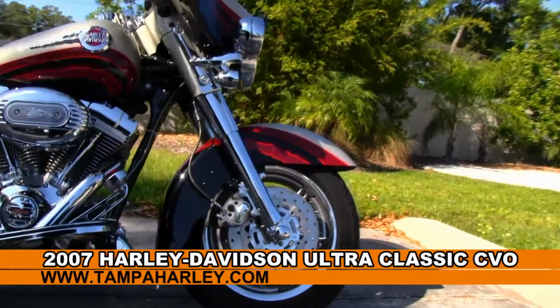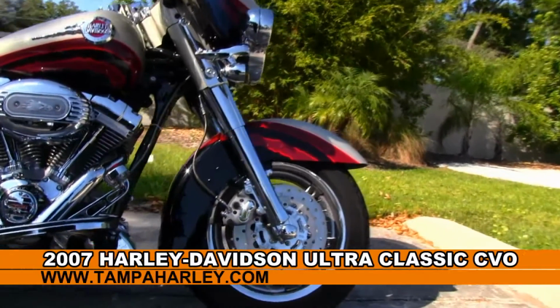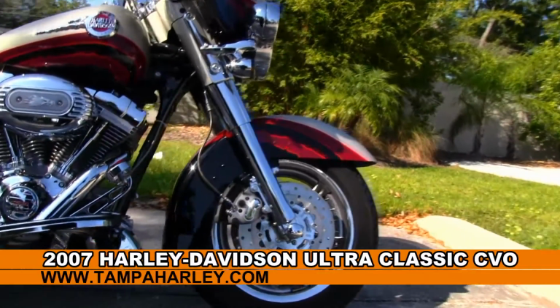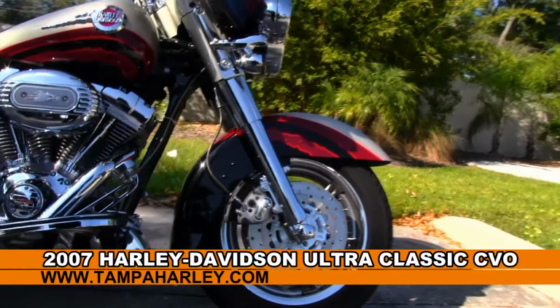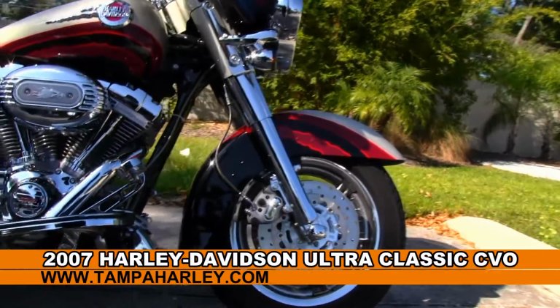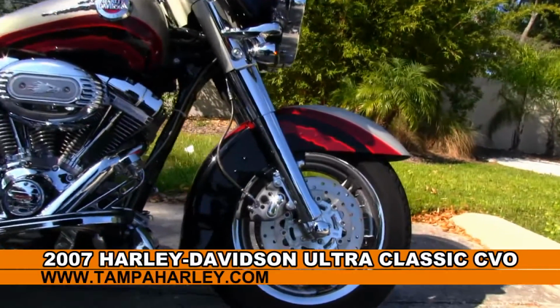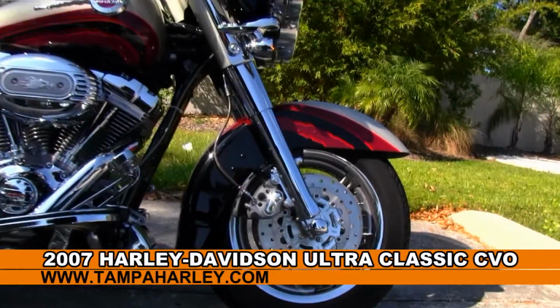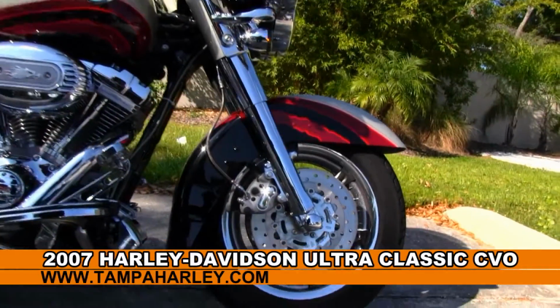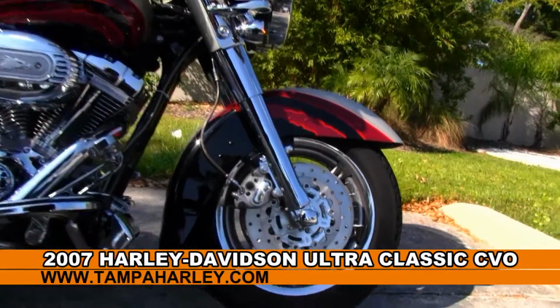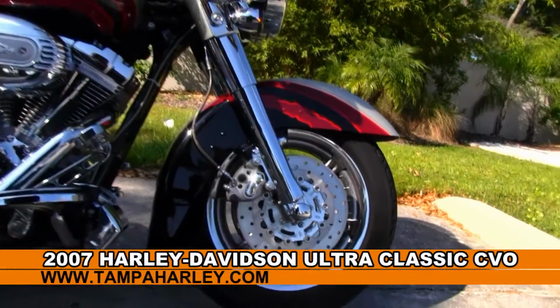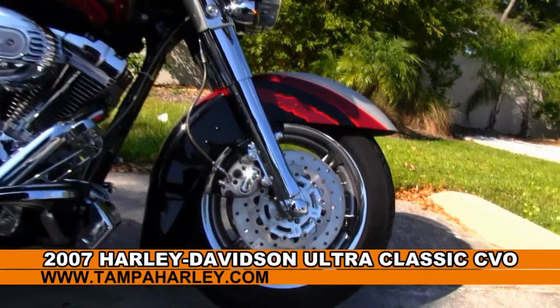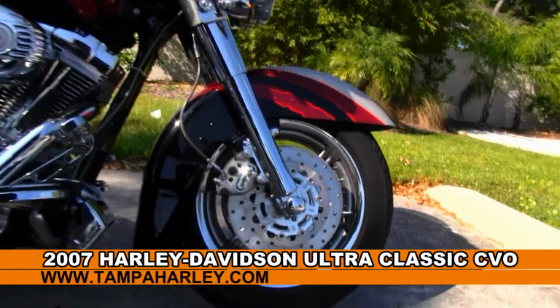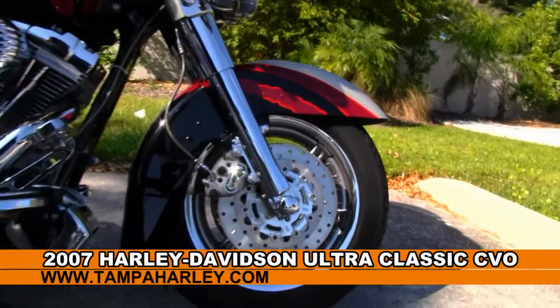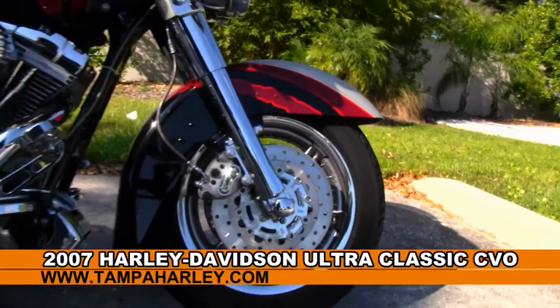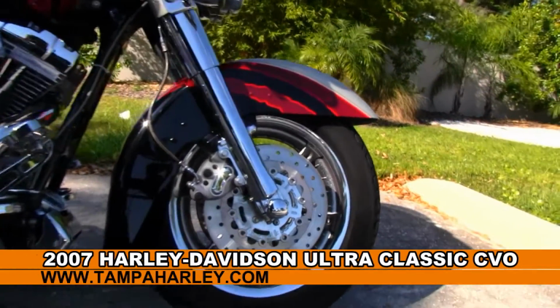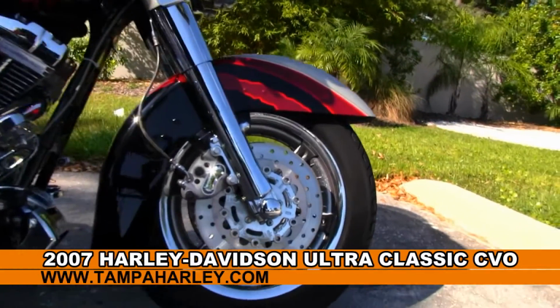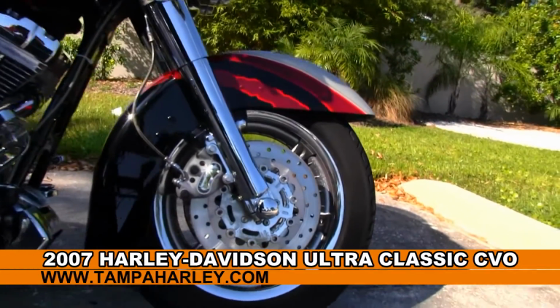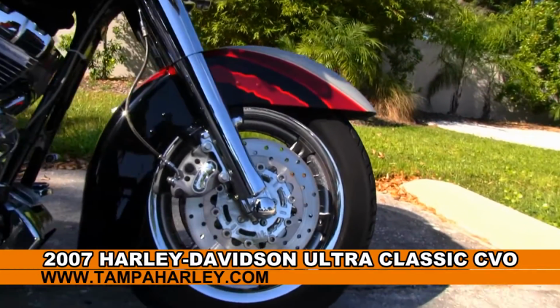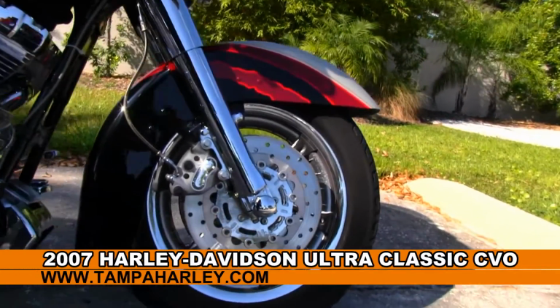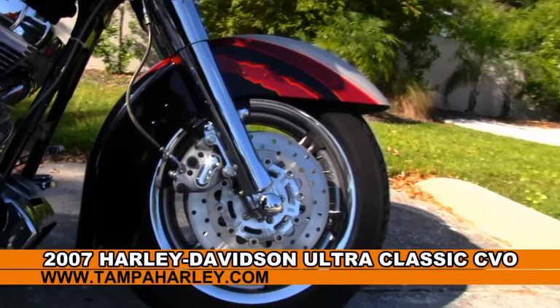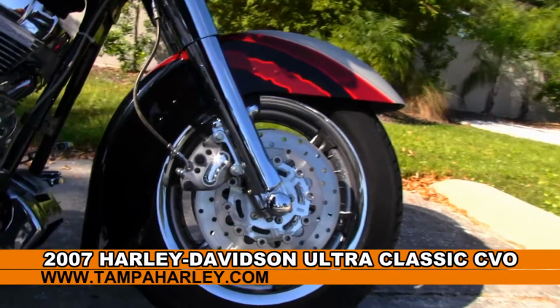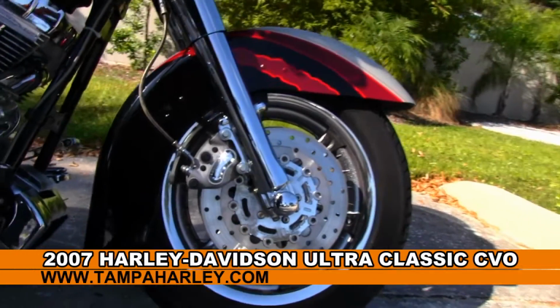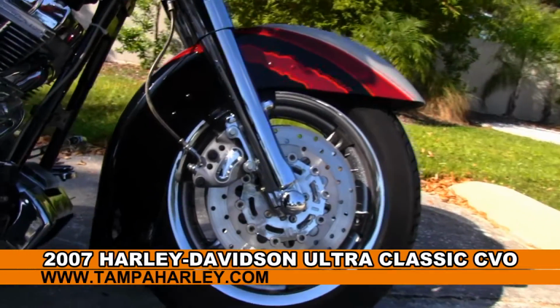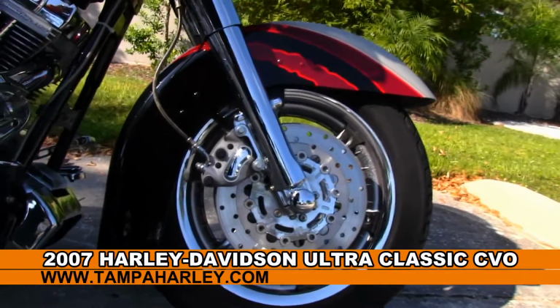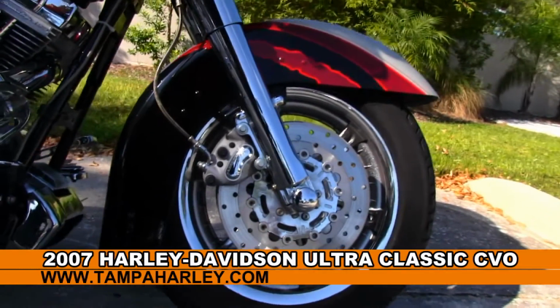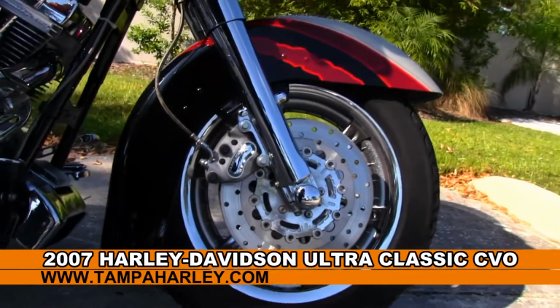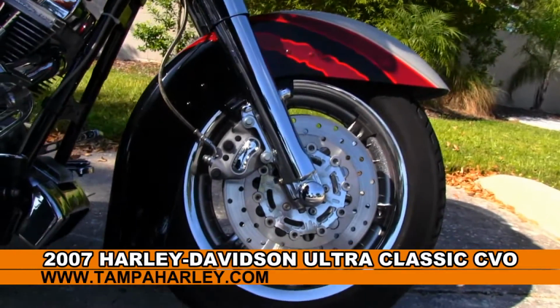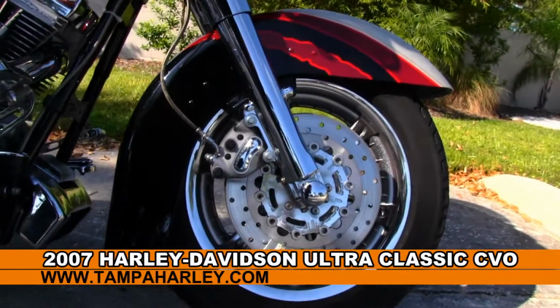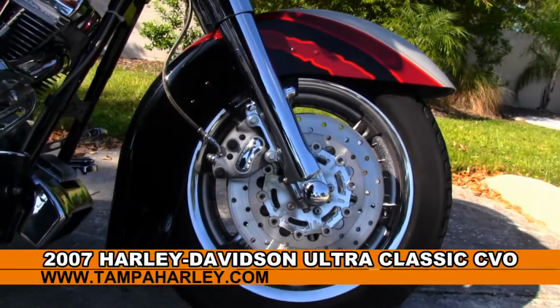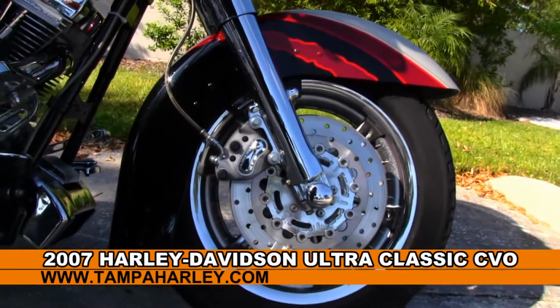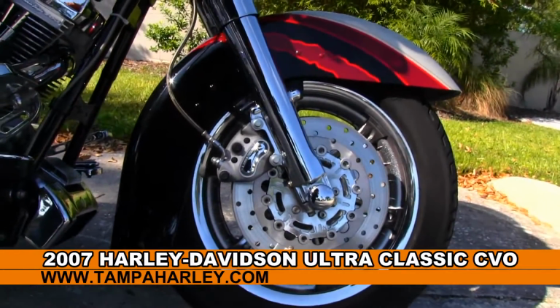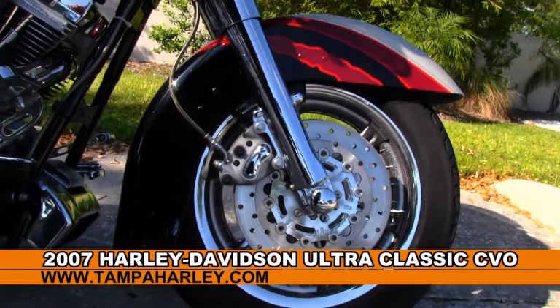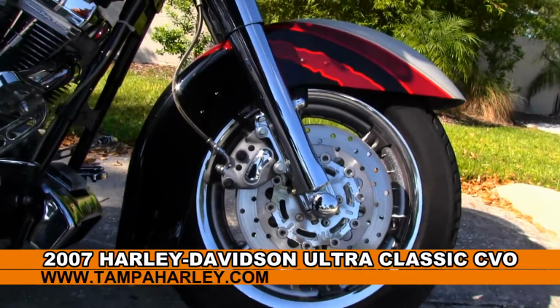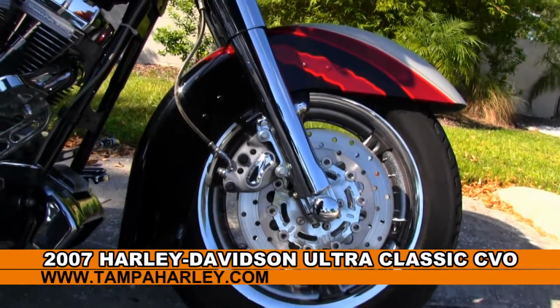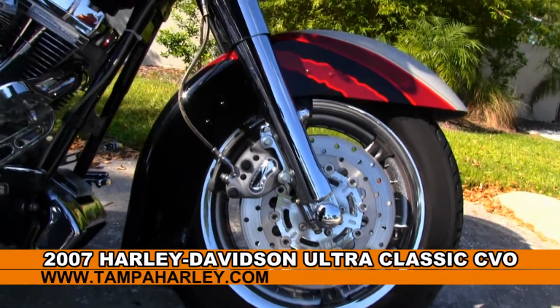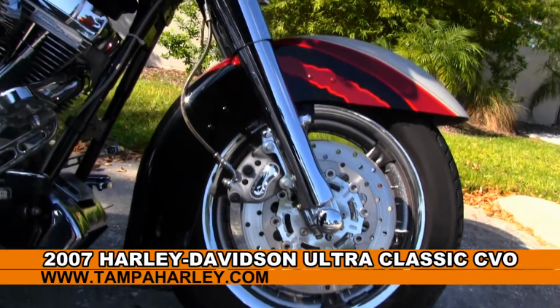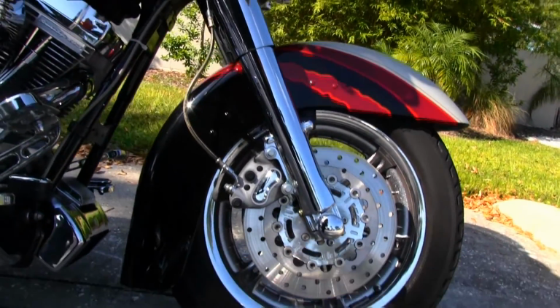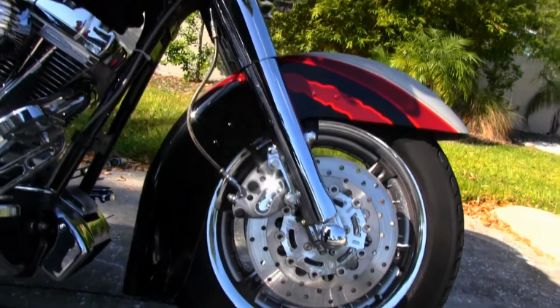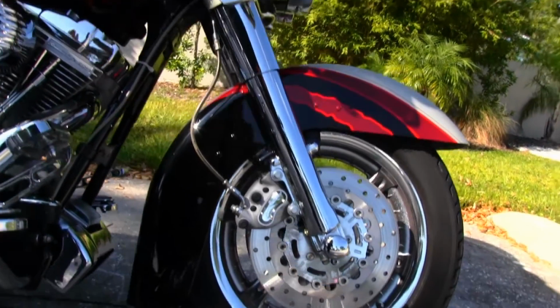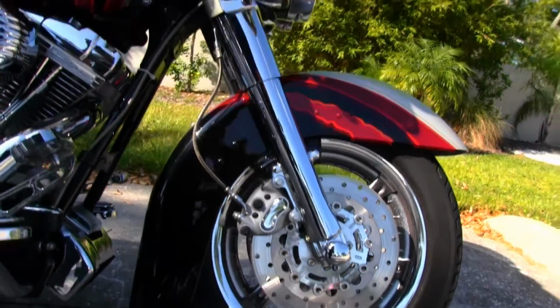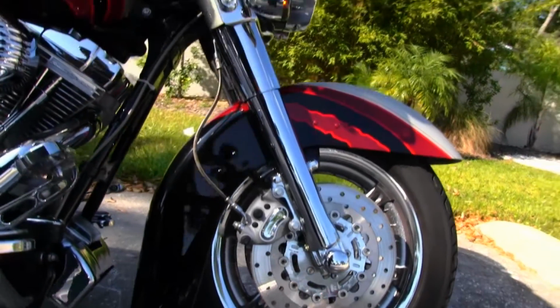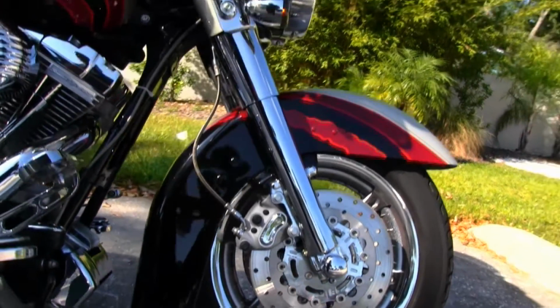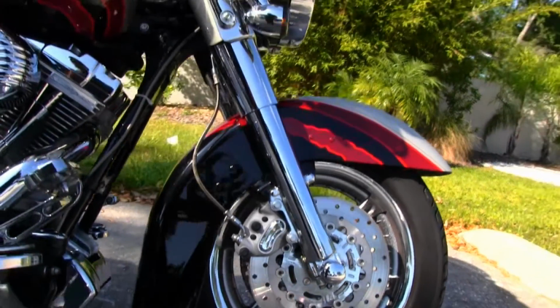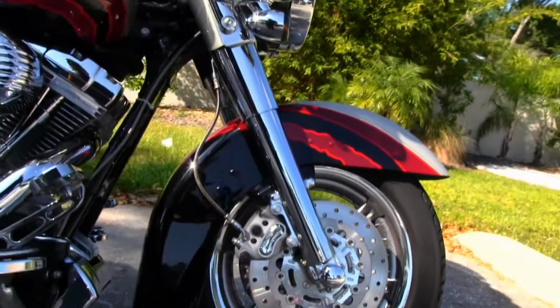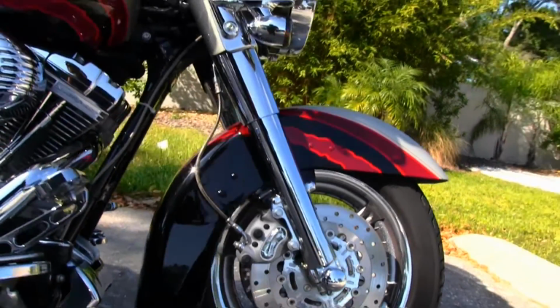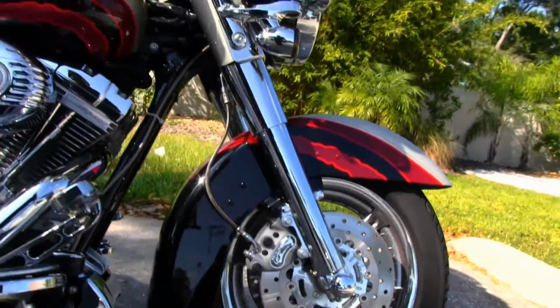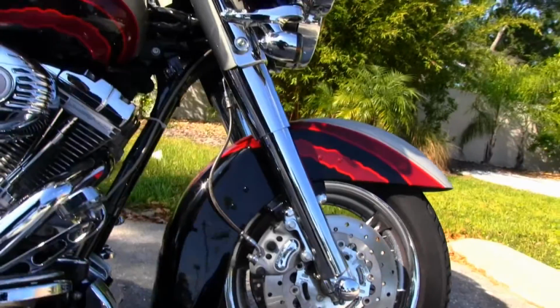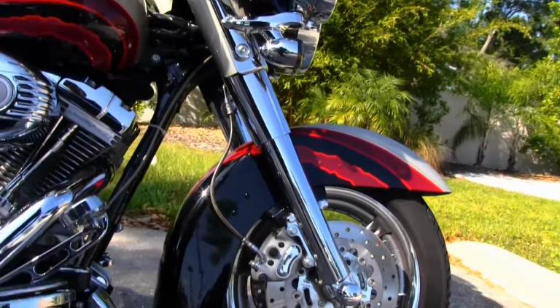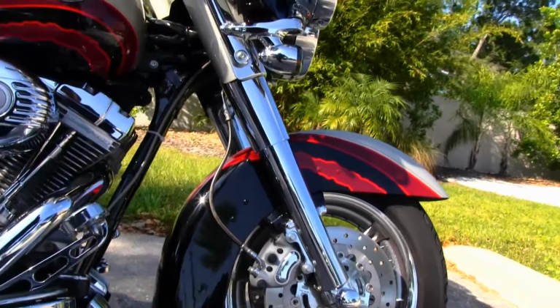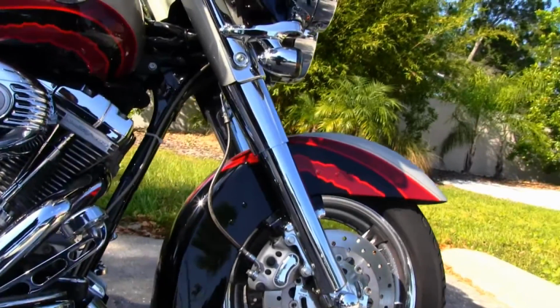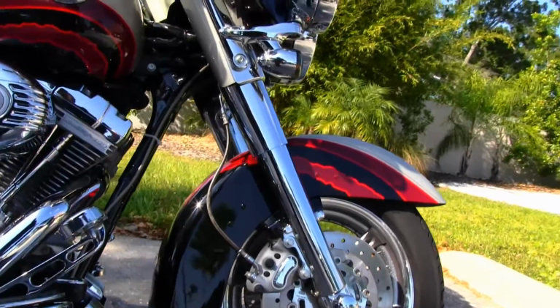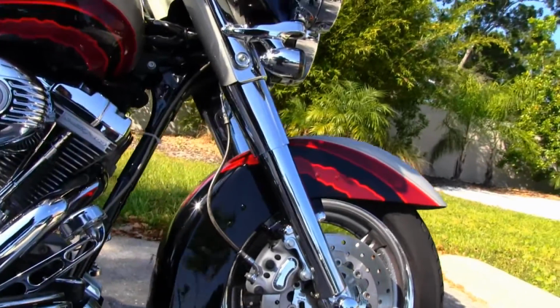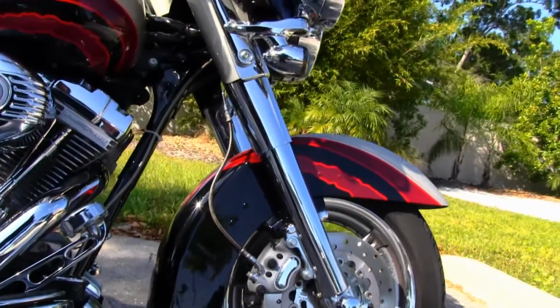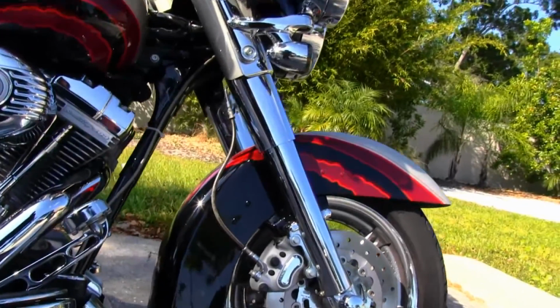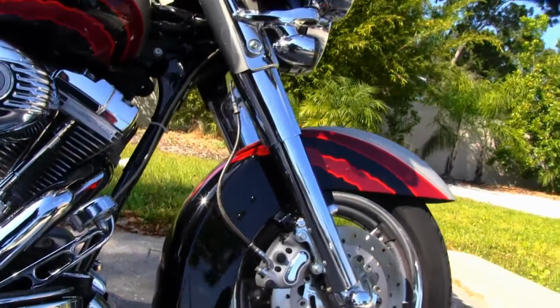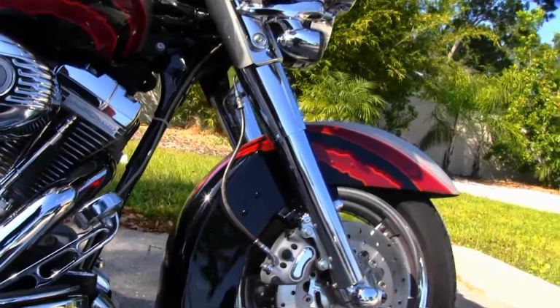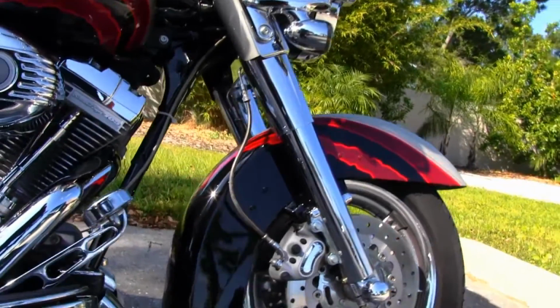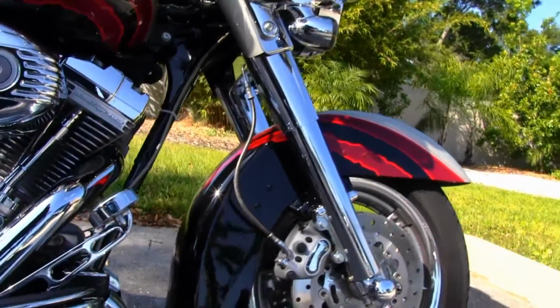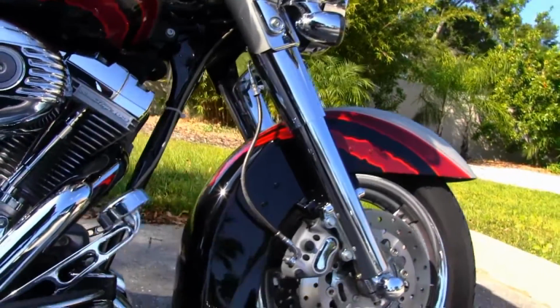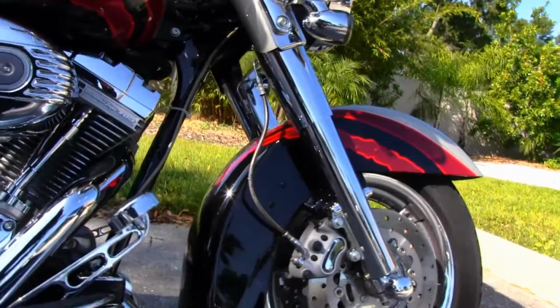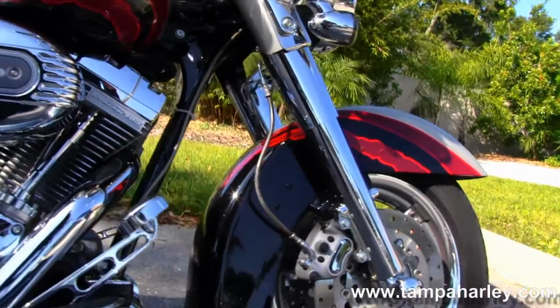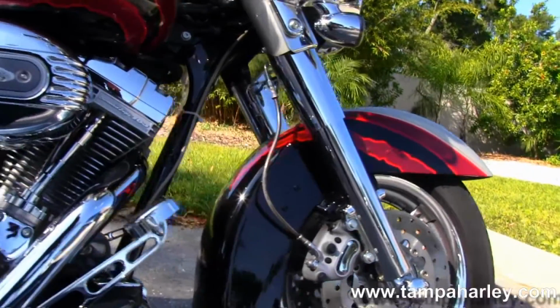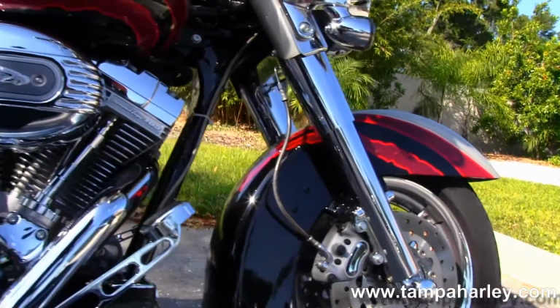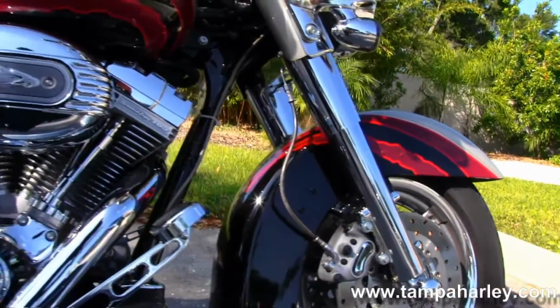This bike starts out front with the upgraded Harley-Davidson mag rim and fully chromed out front forks.